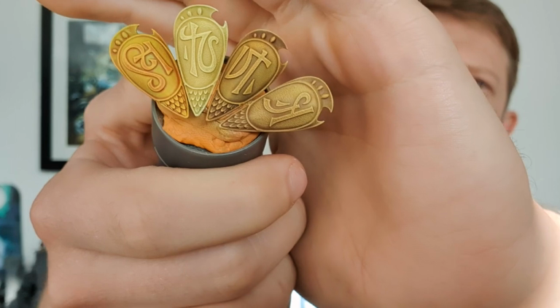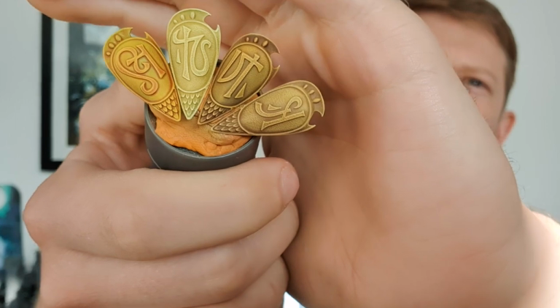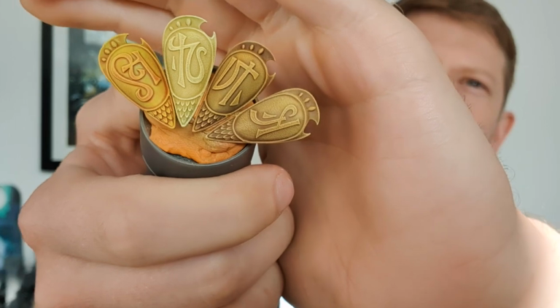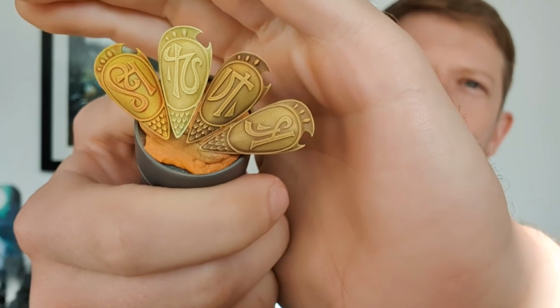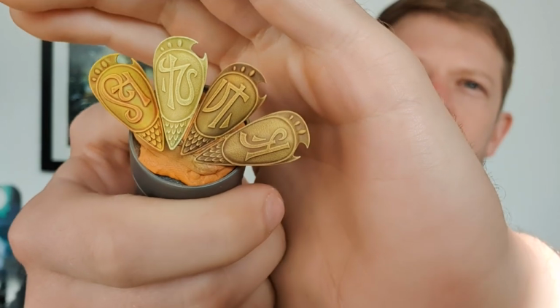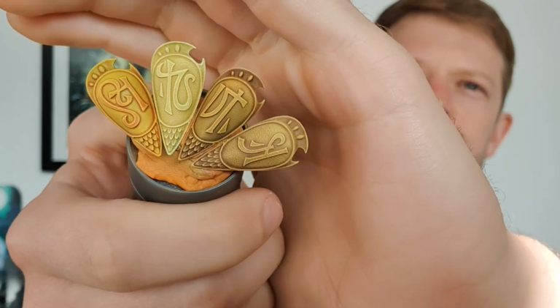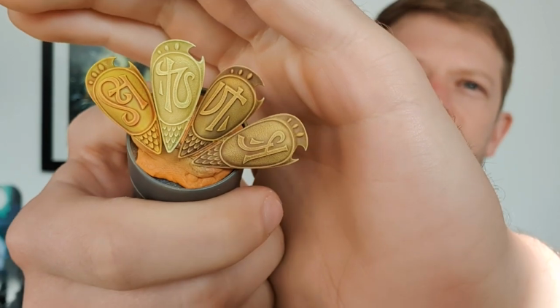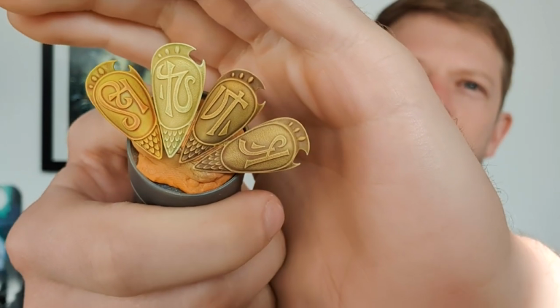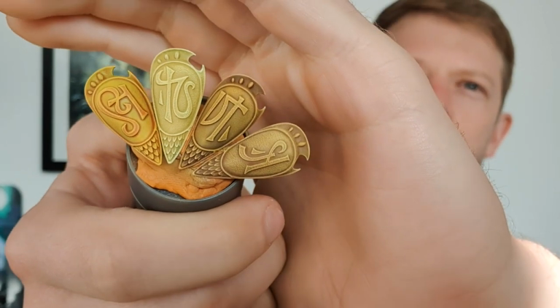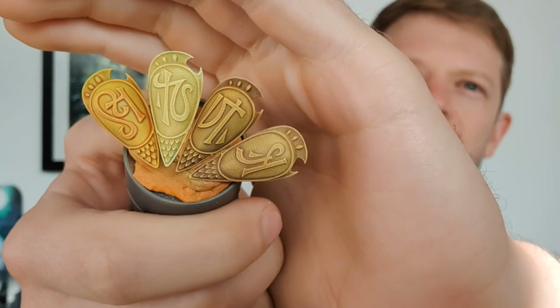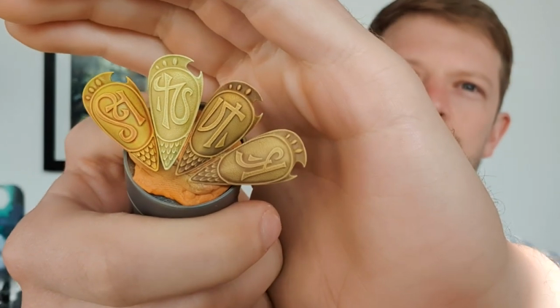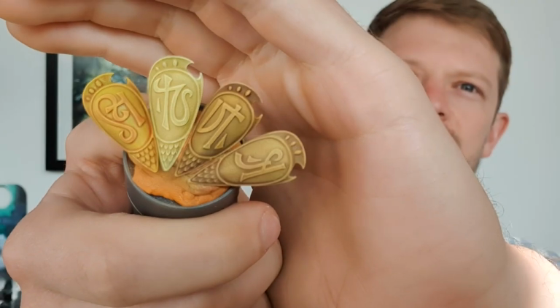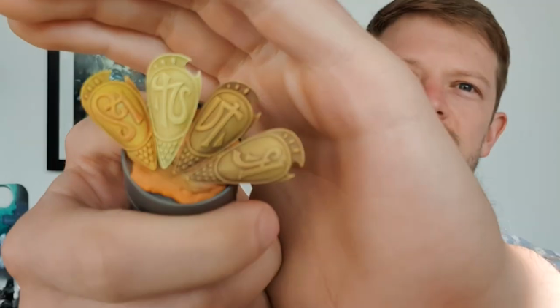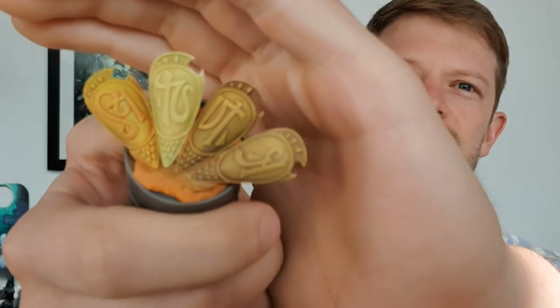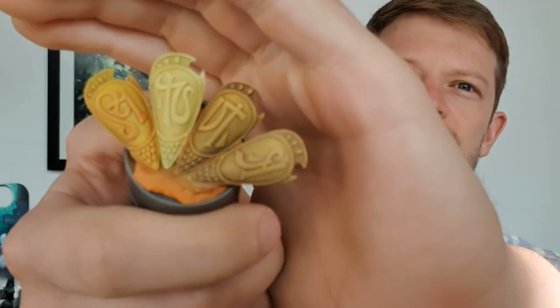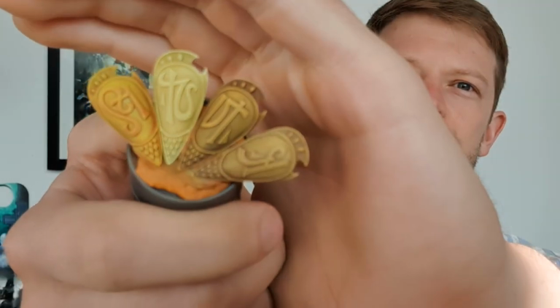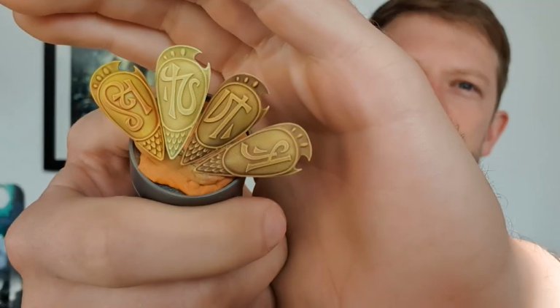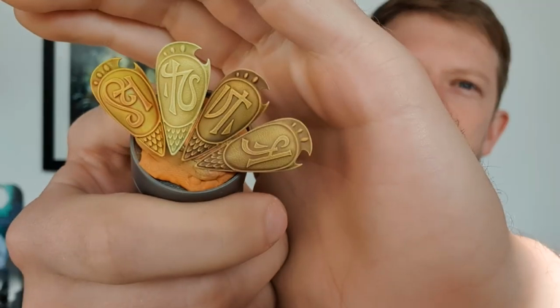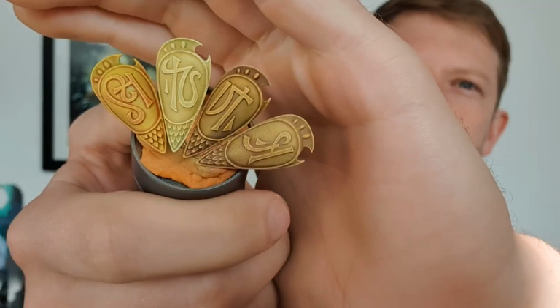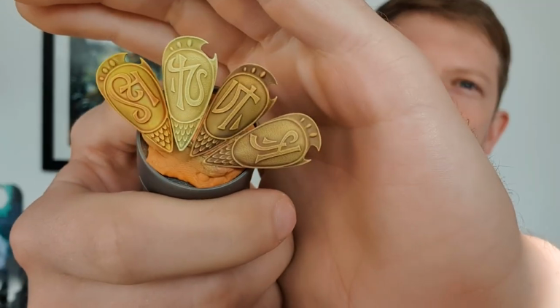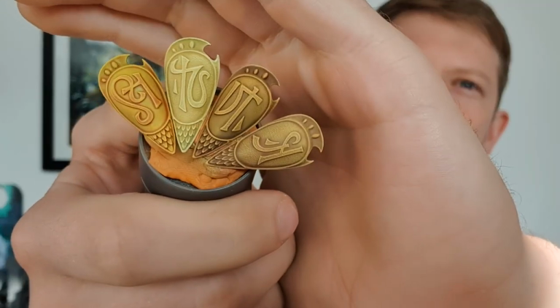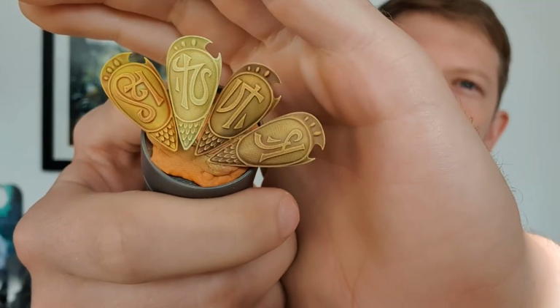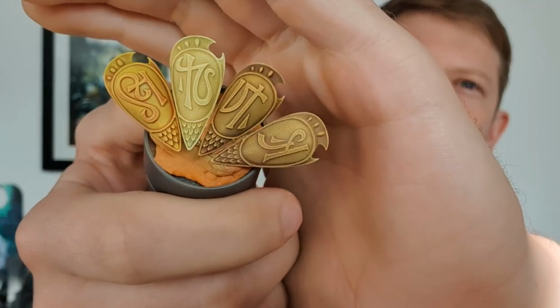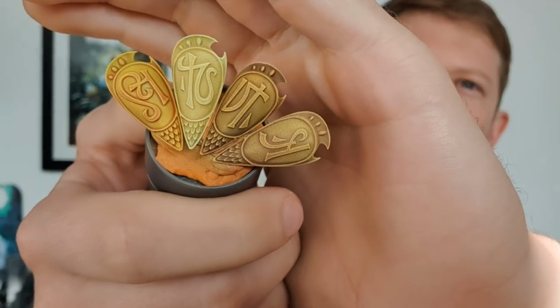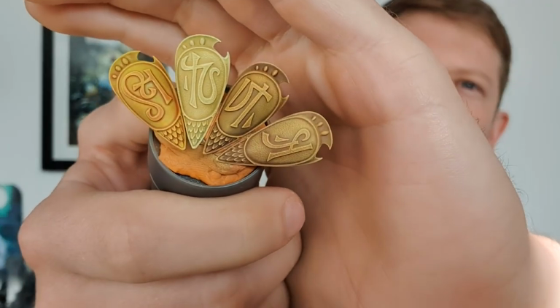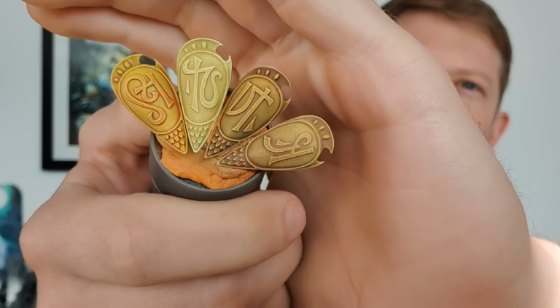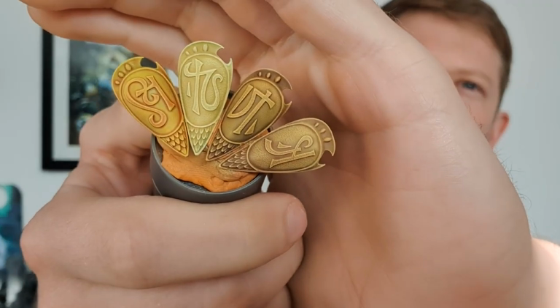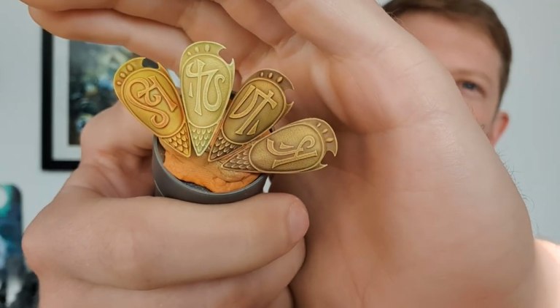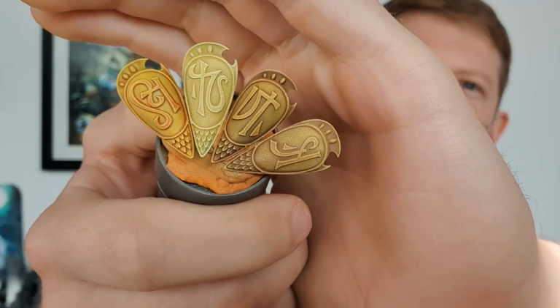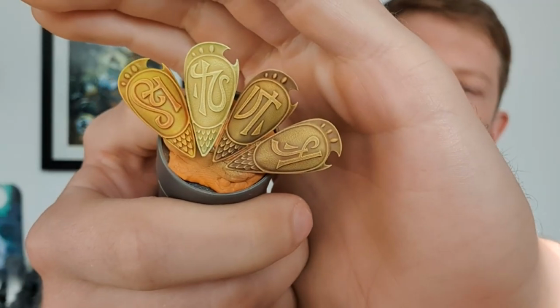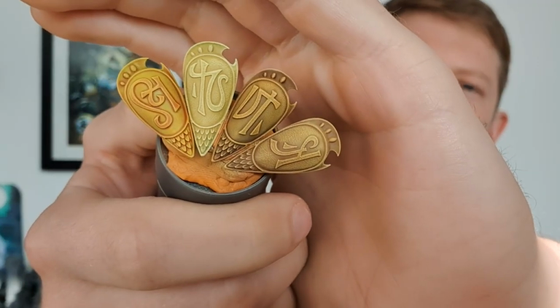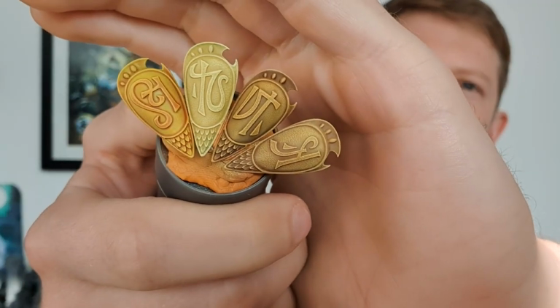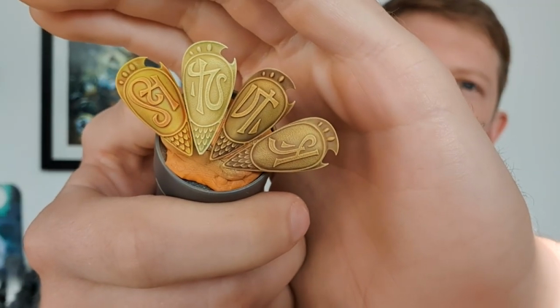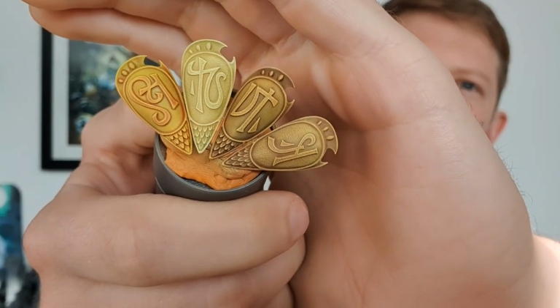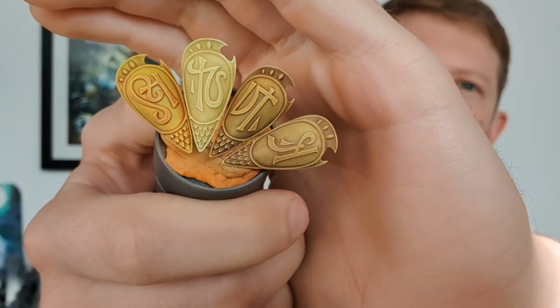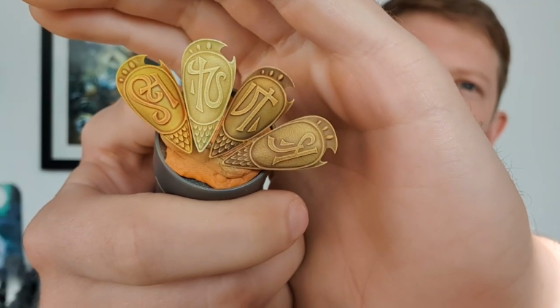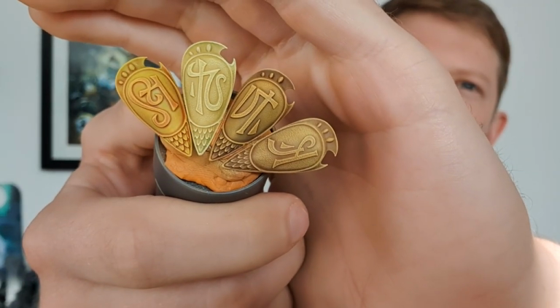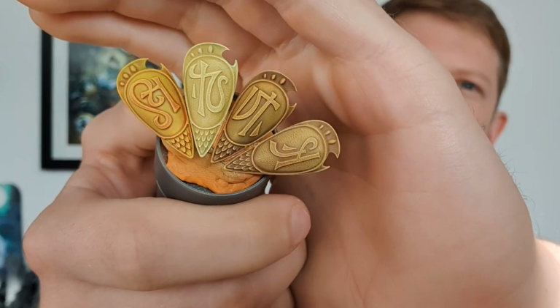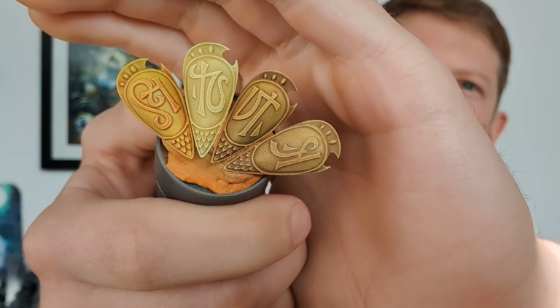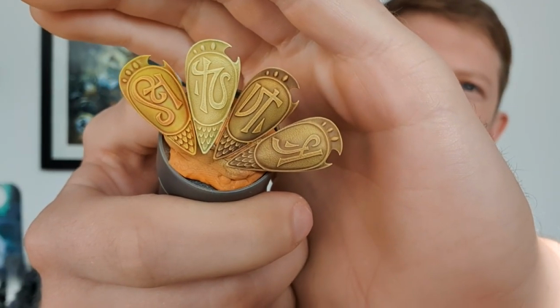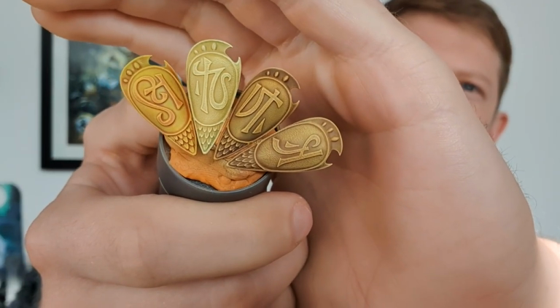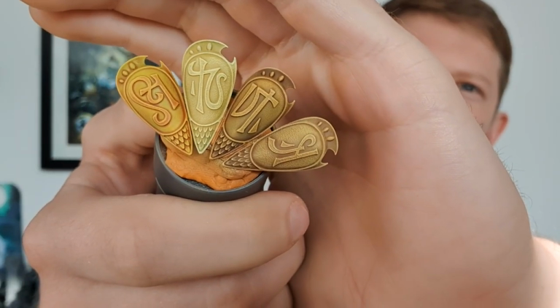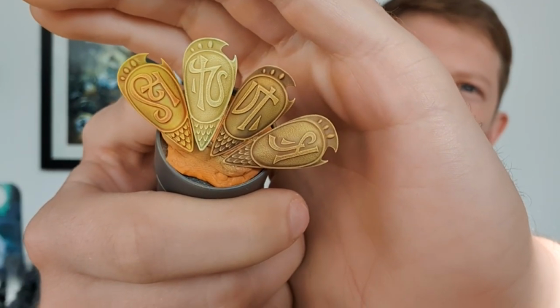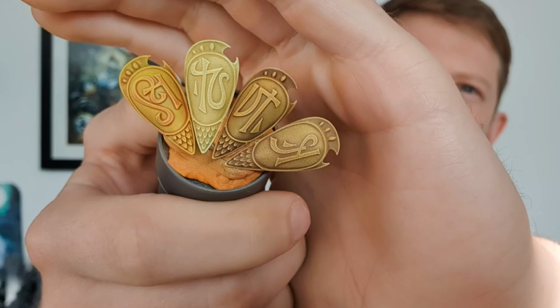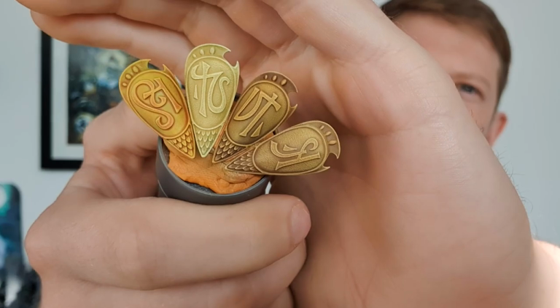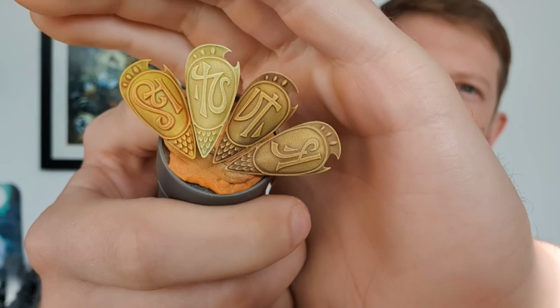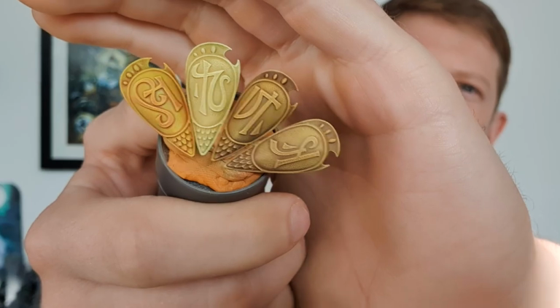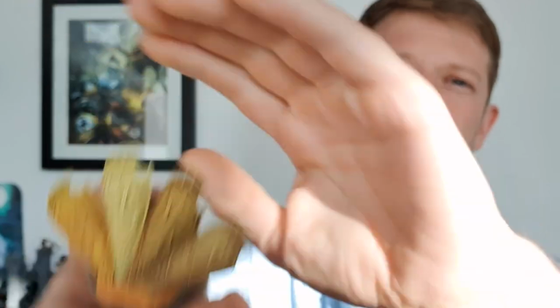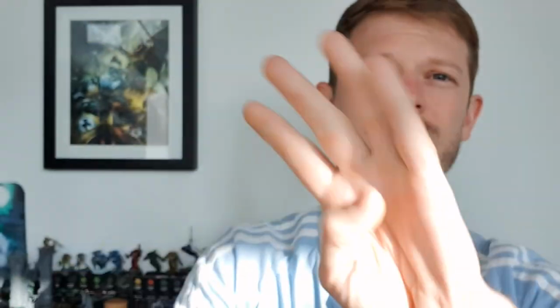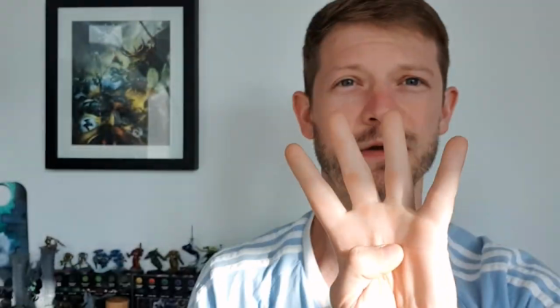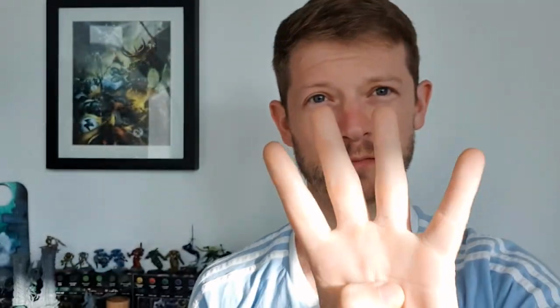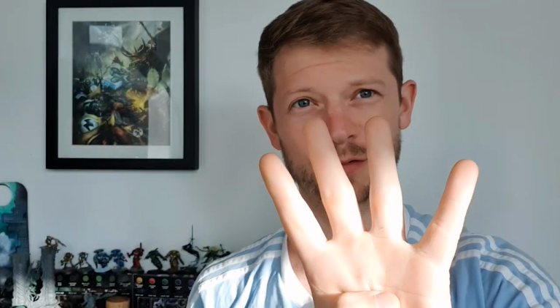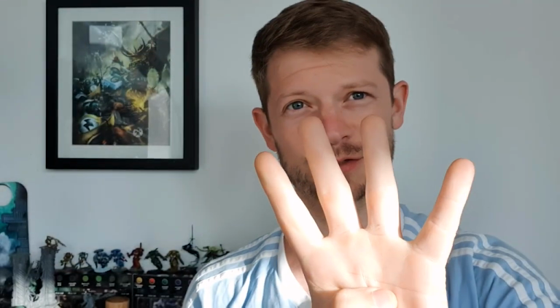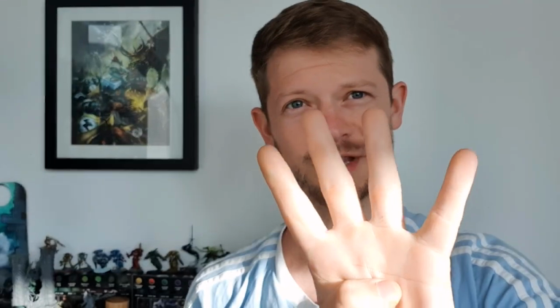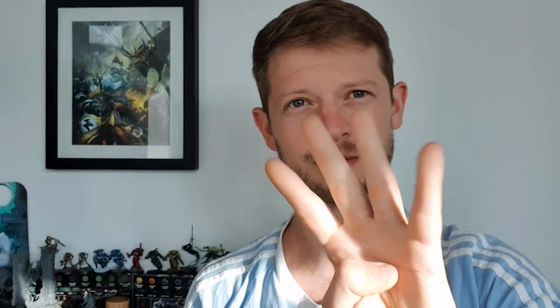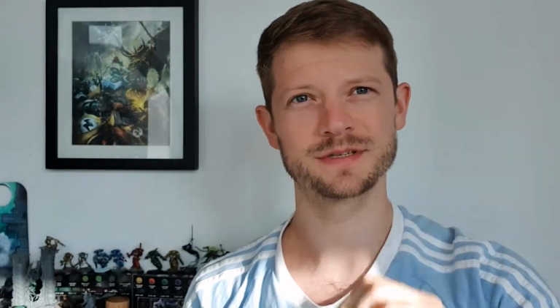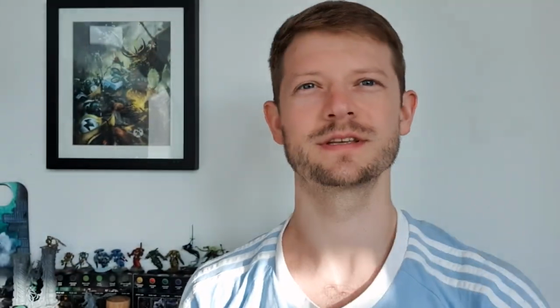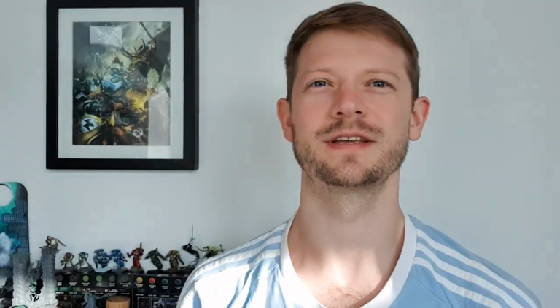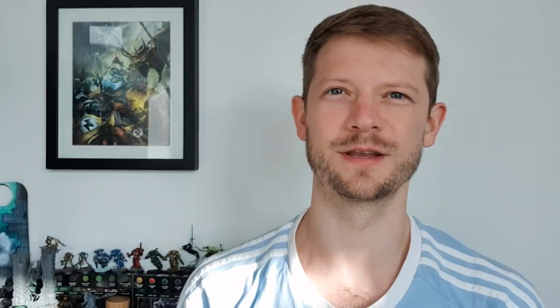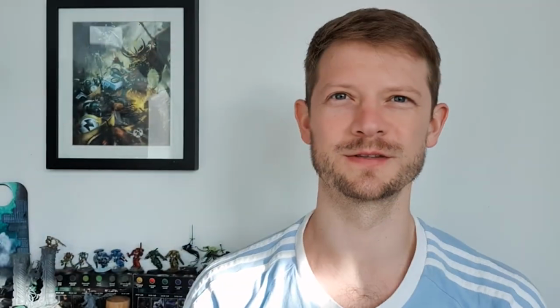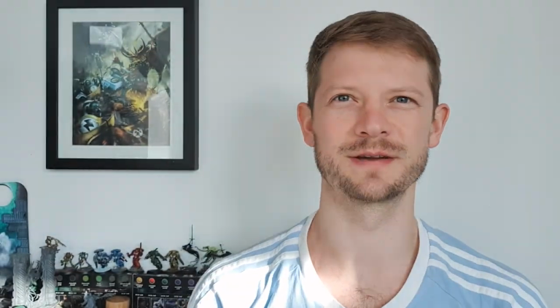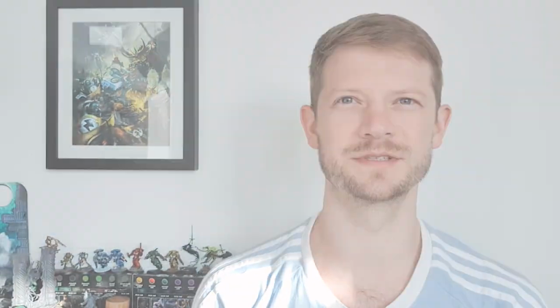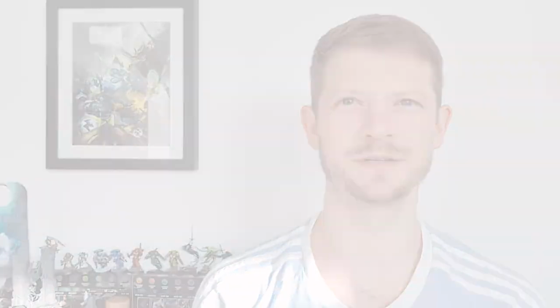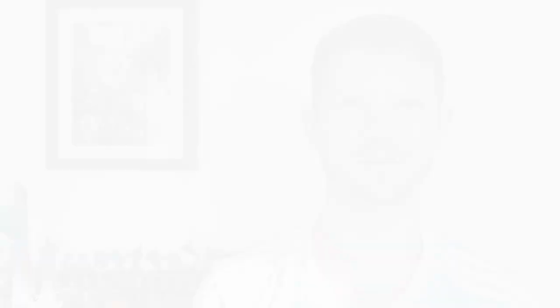In today's video I'm going to be teaching you how to achieve these four different types of yellow with just dry brushing, contrast paints and four steps in no time at all.